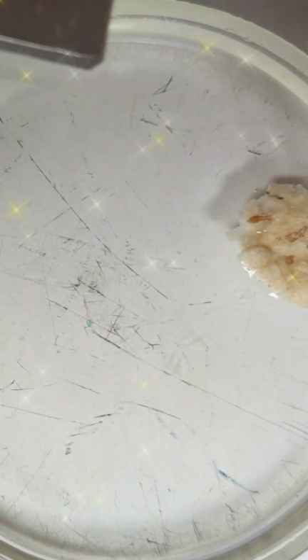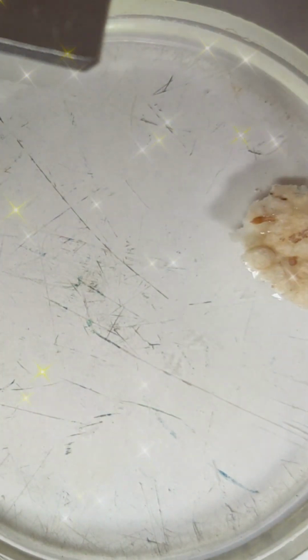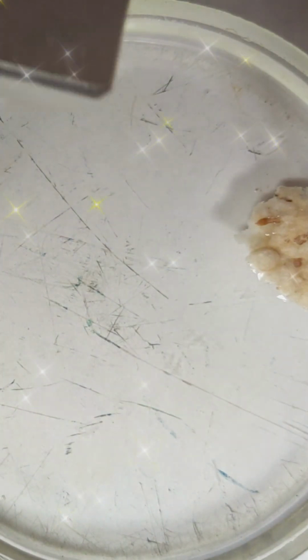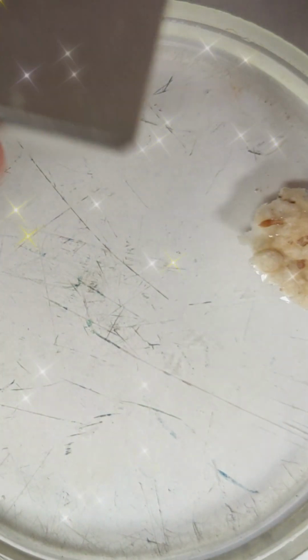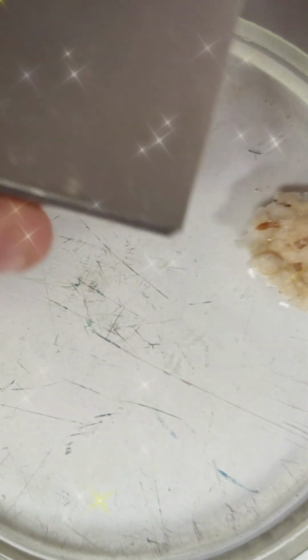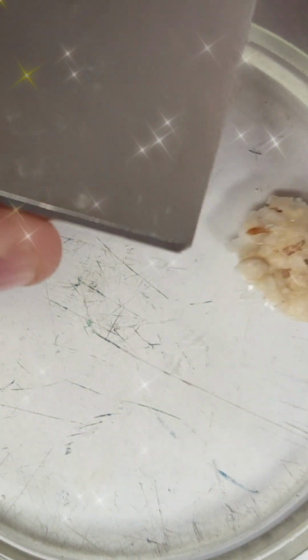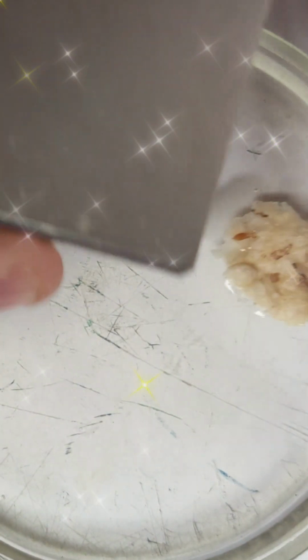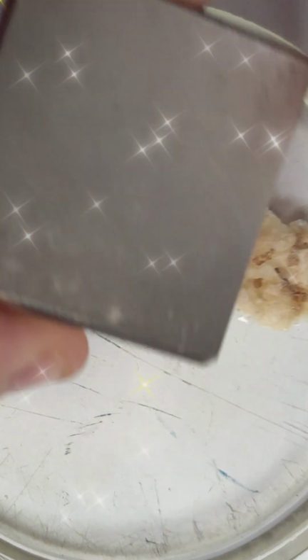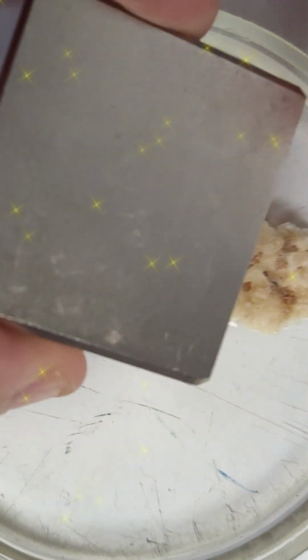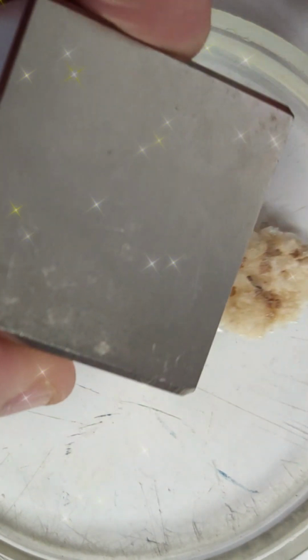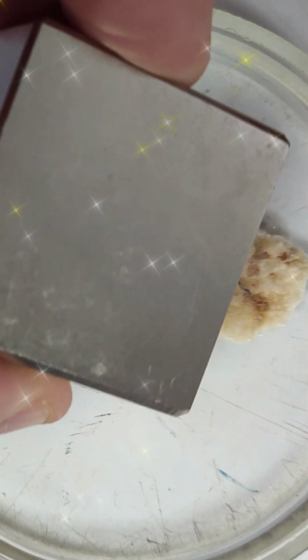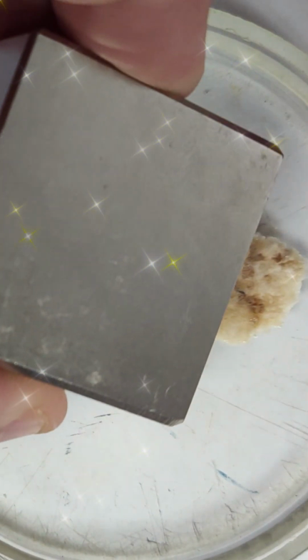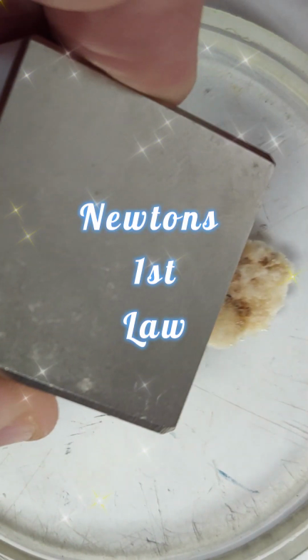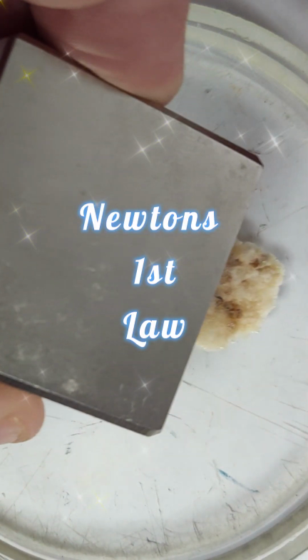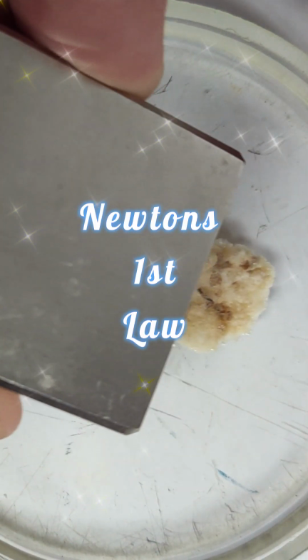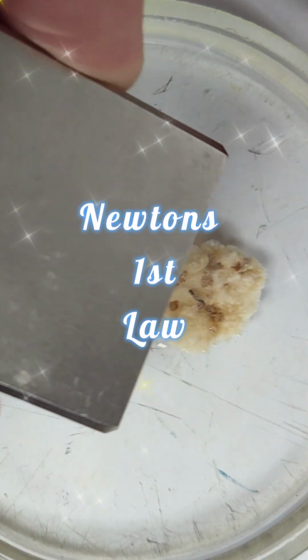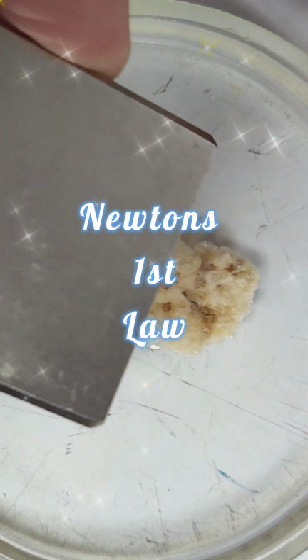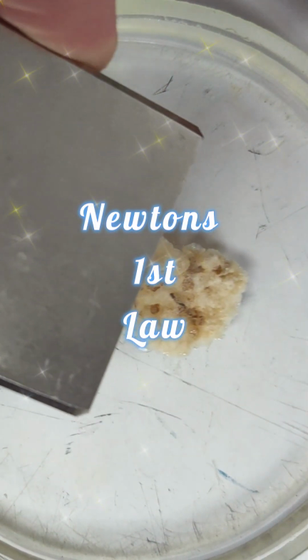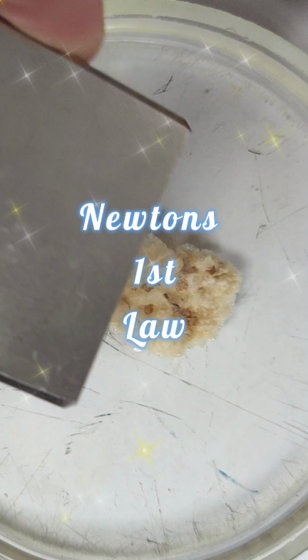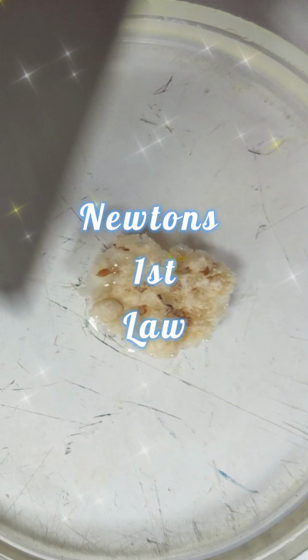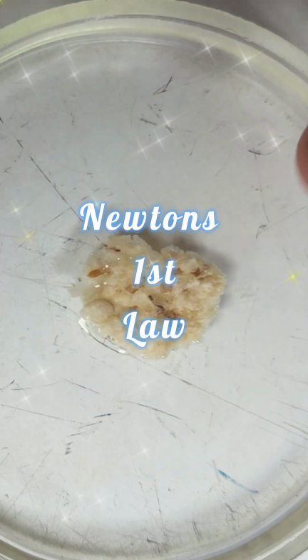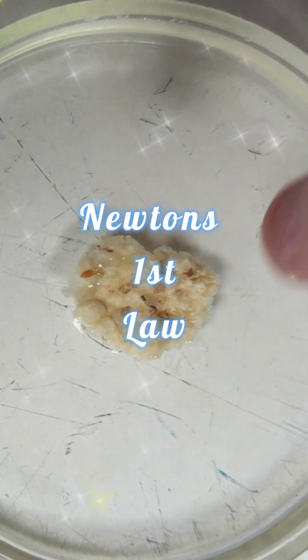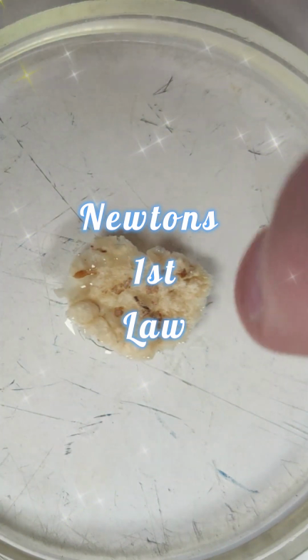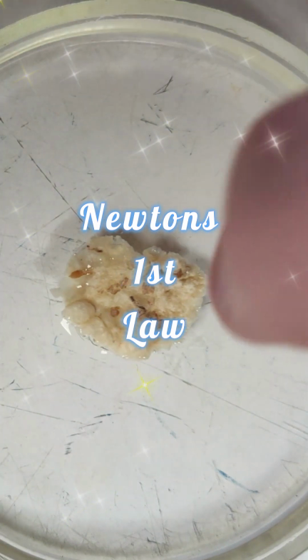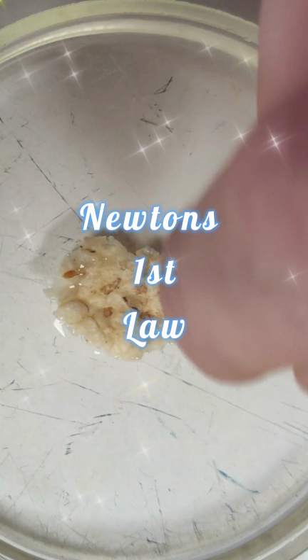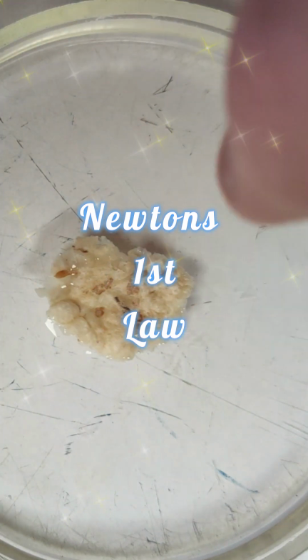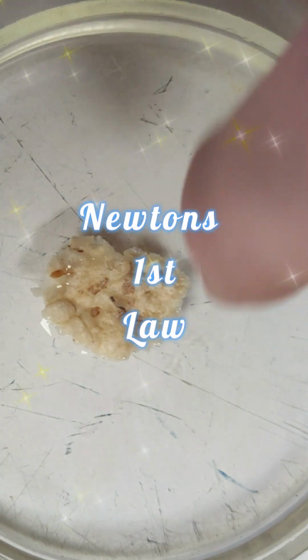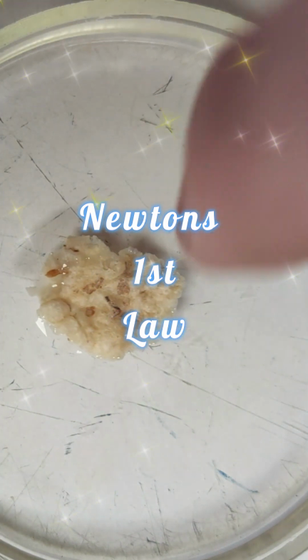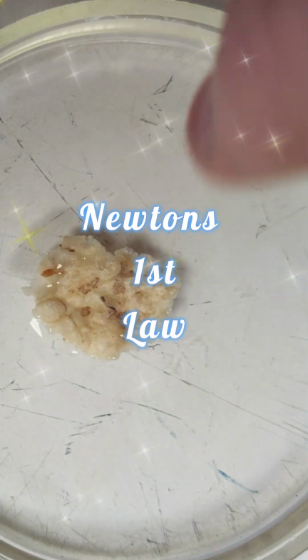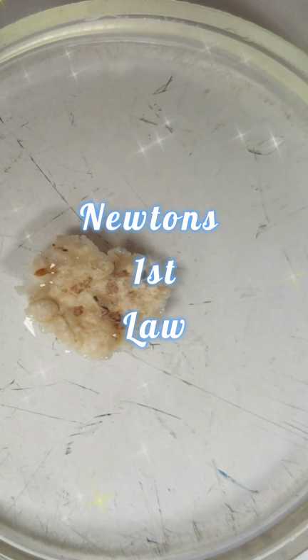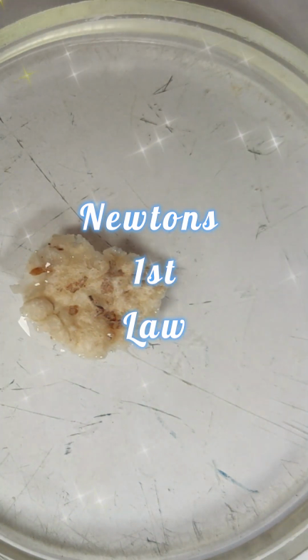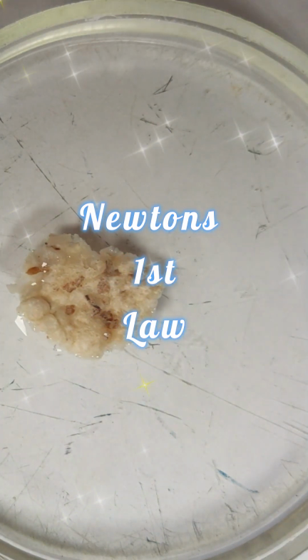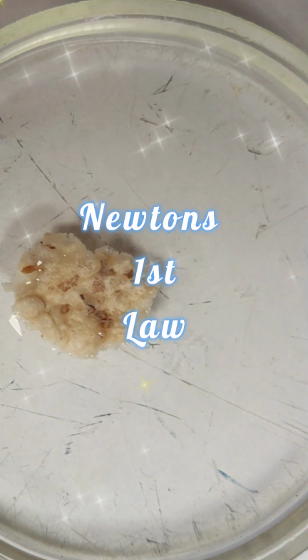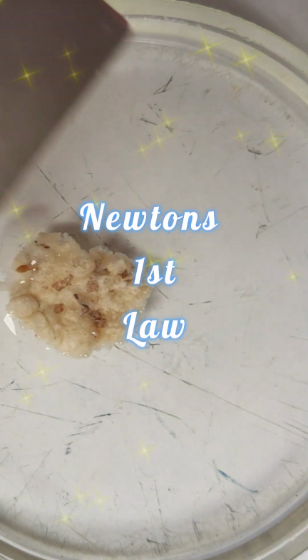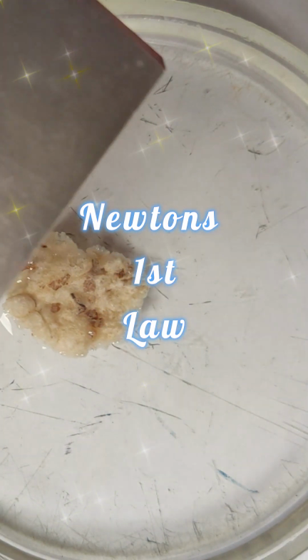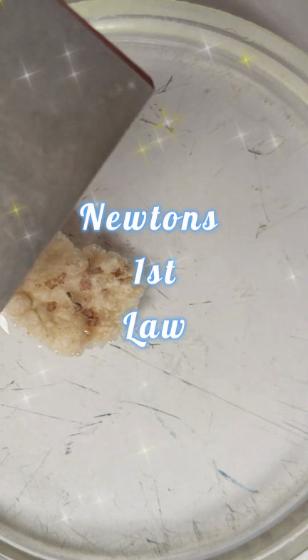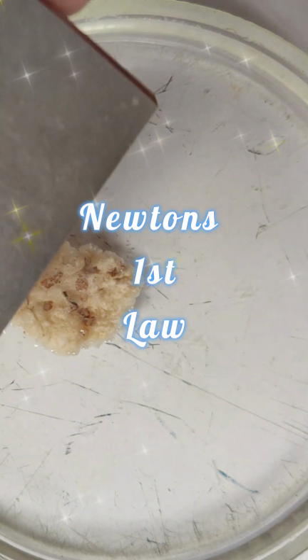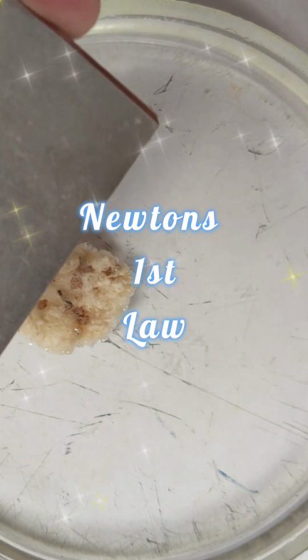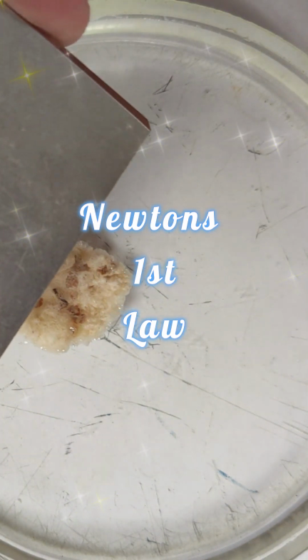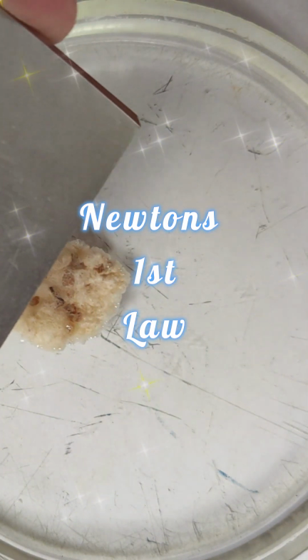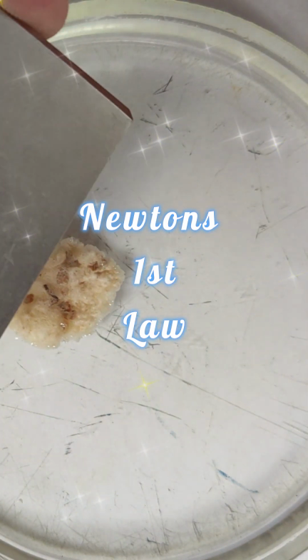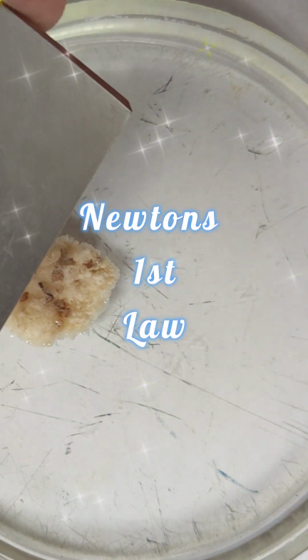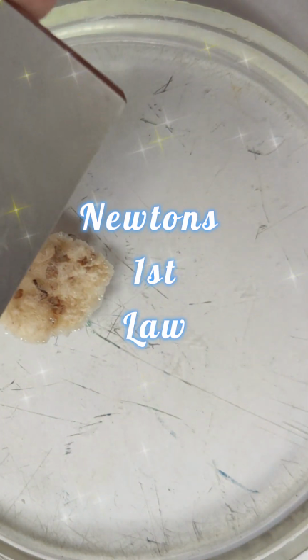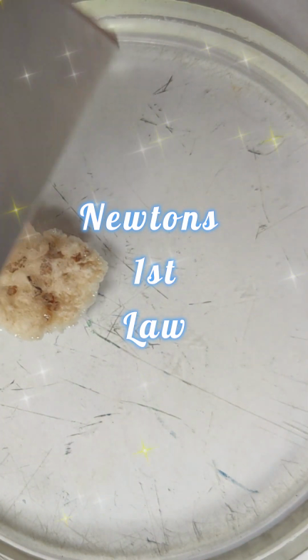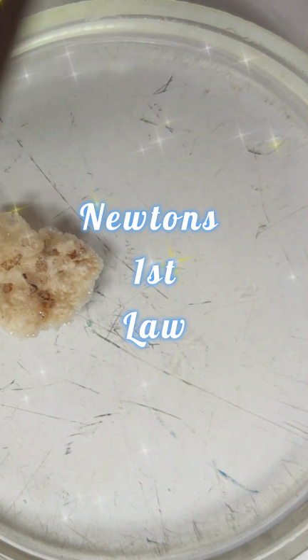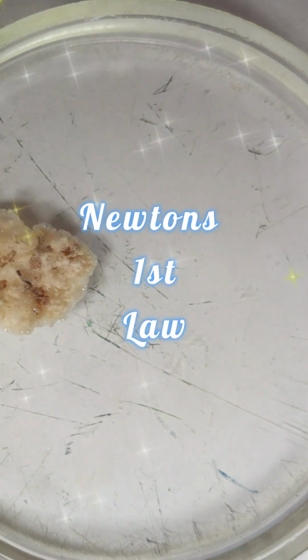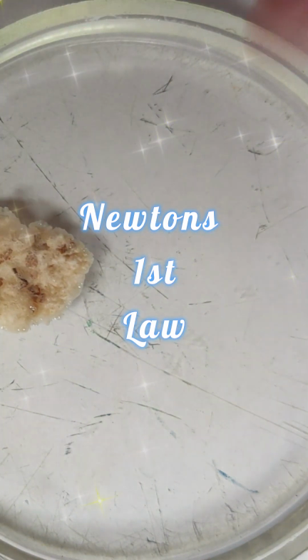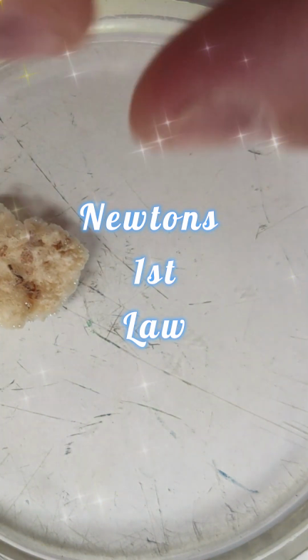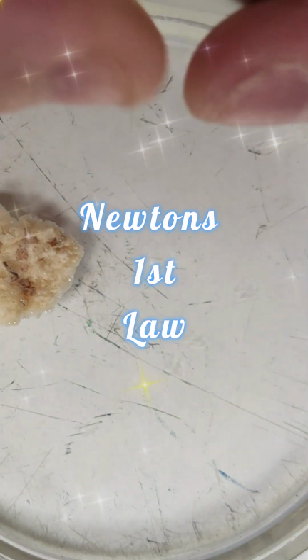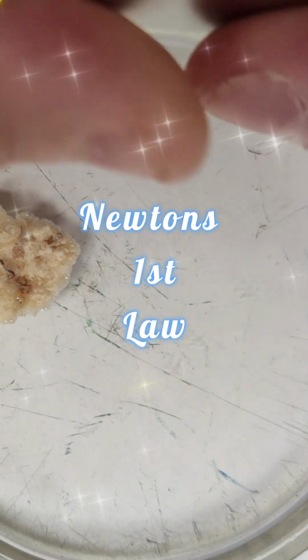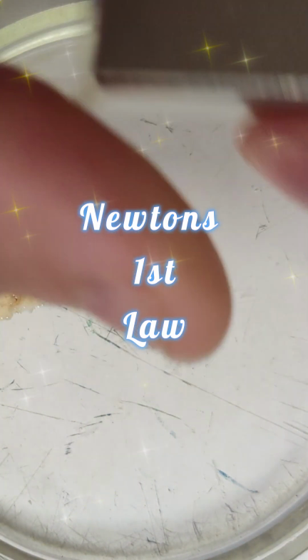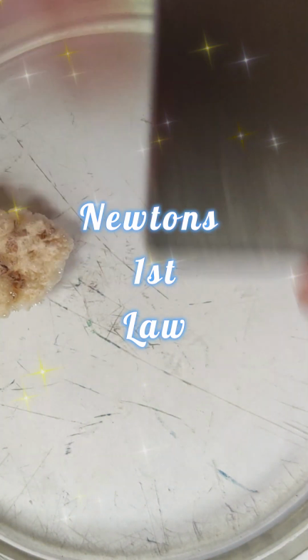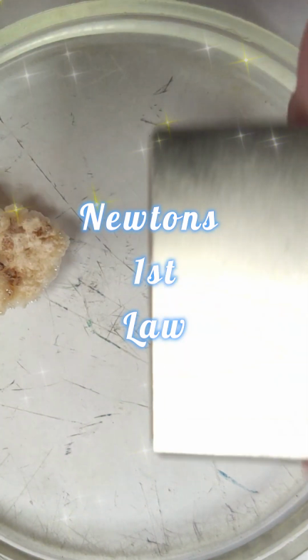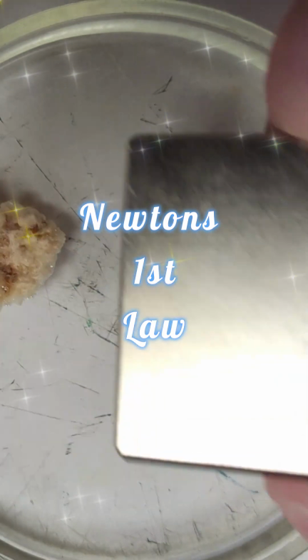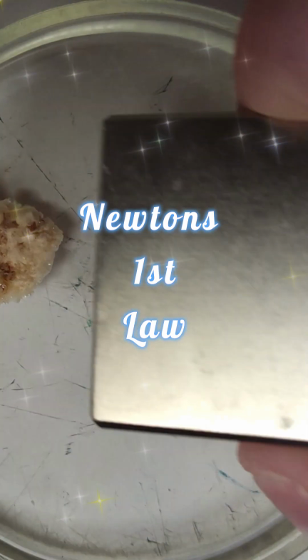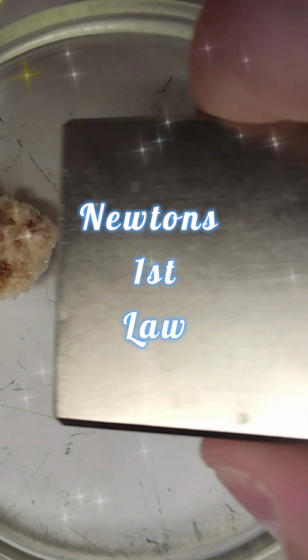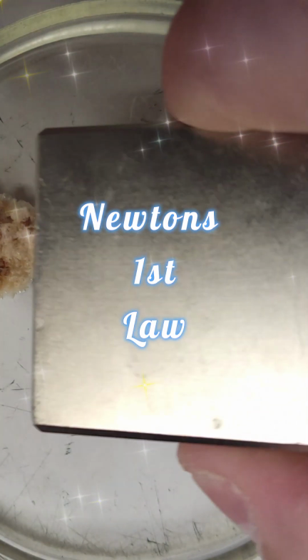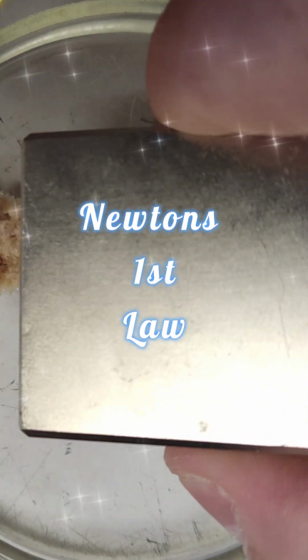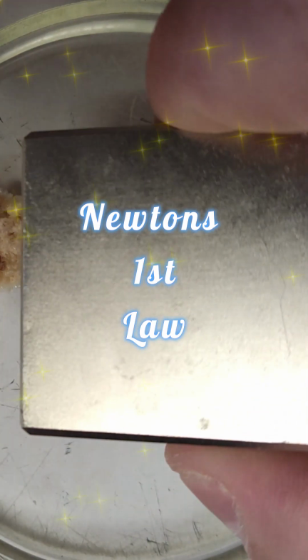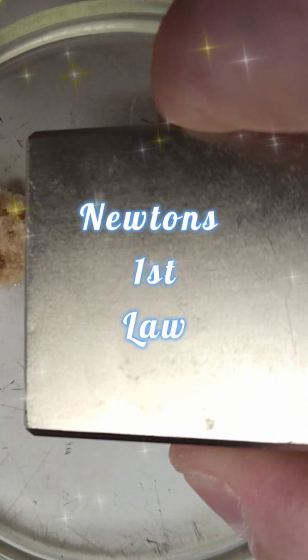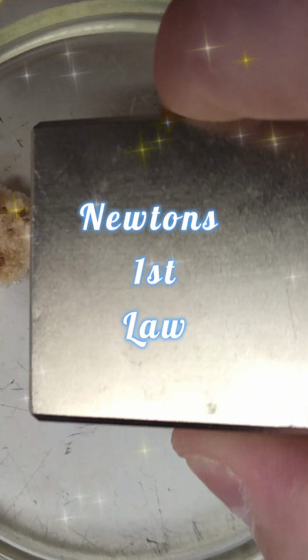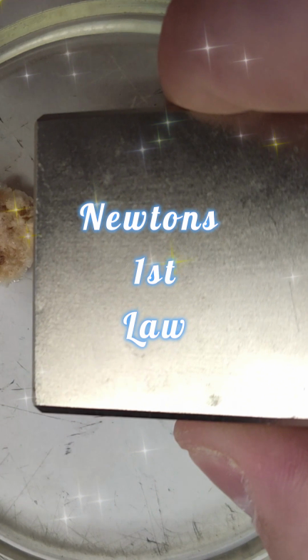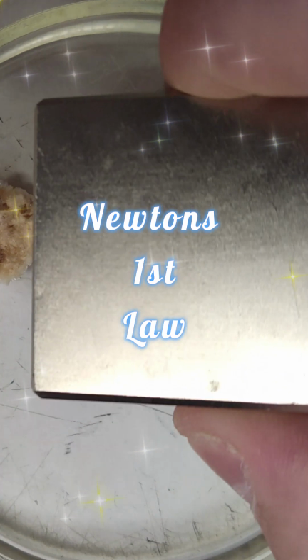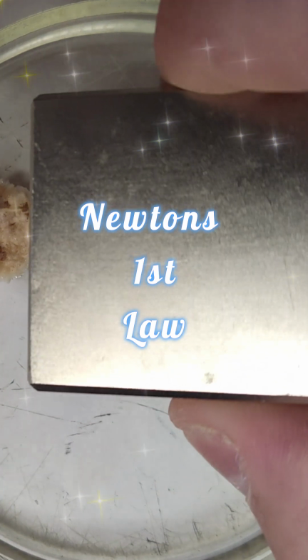It's Newton's second law in that direction, whereas in the up and down directions you could say it's Newton's first law — the forces are balanced and there's no acceleration.